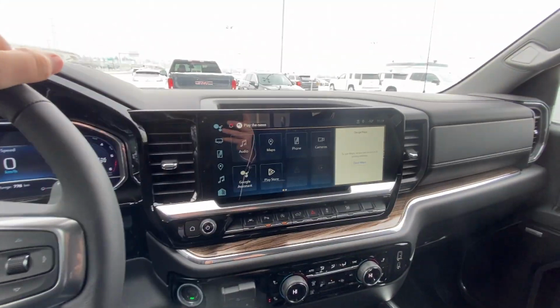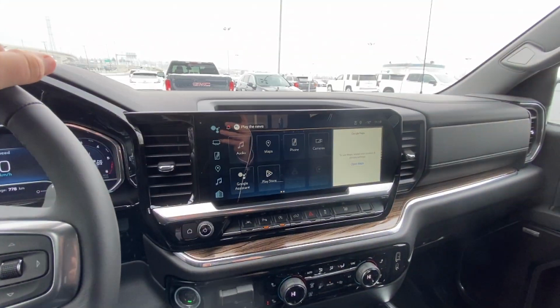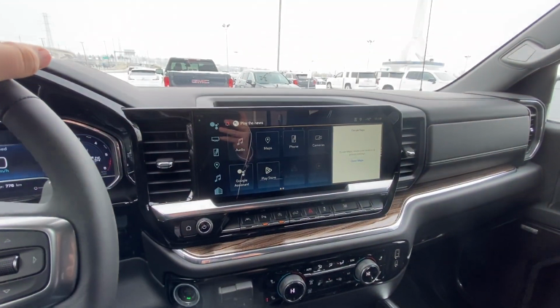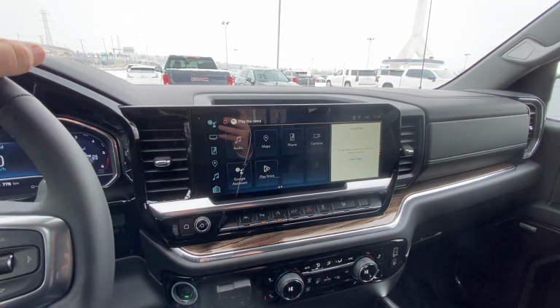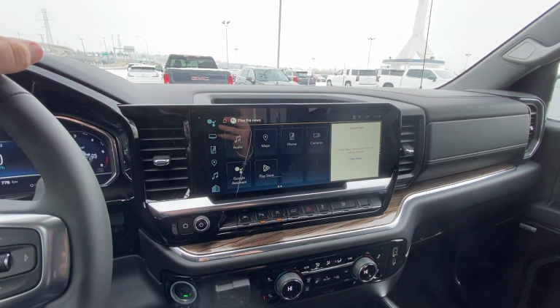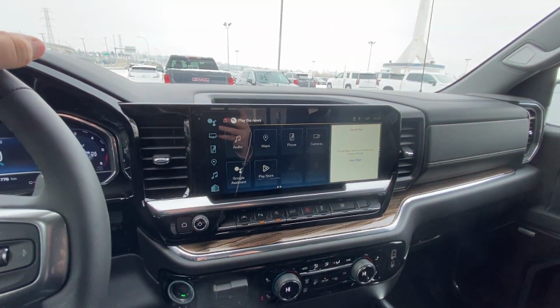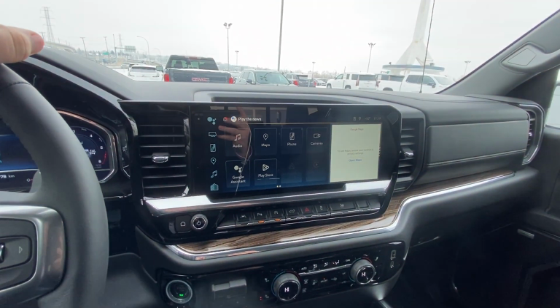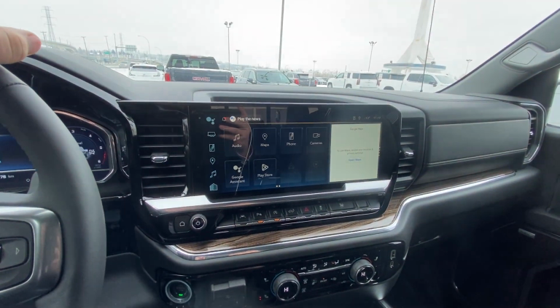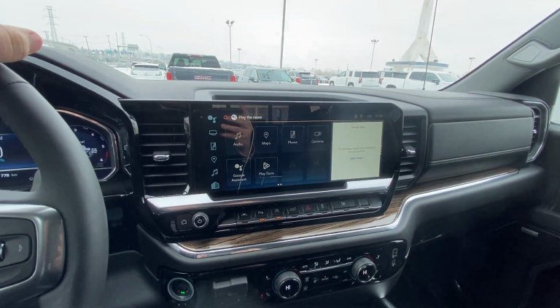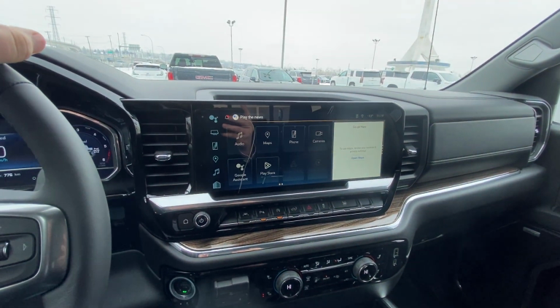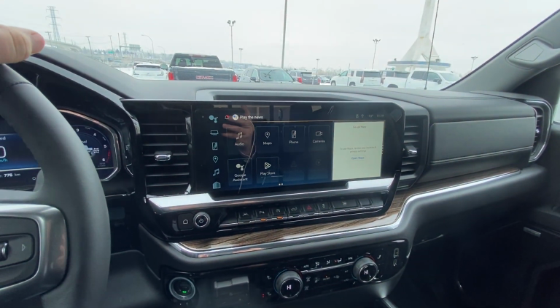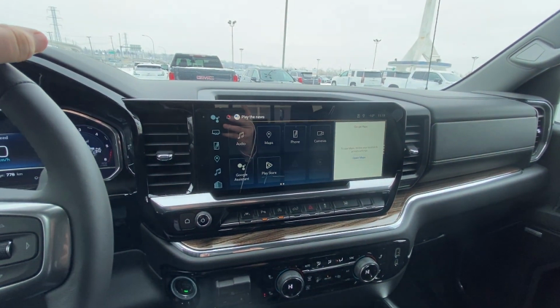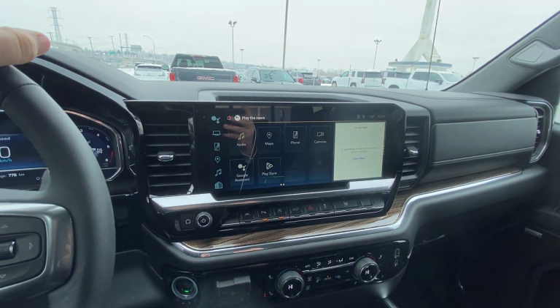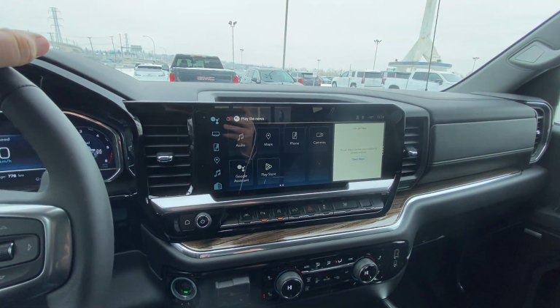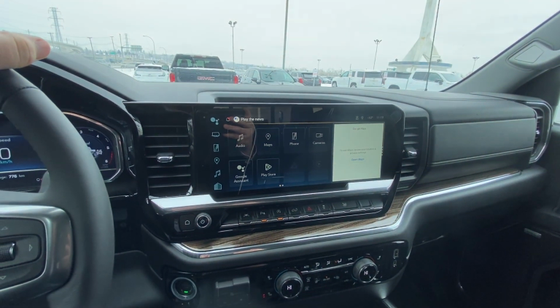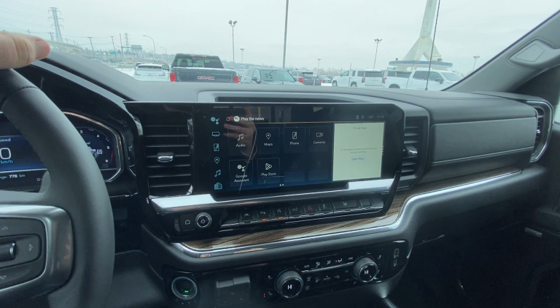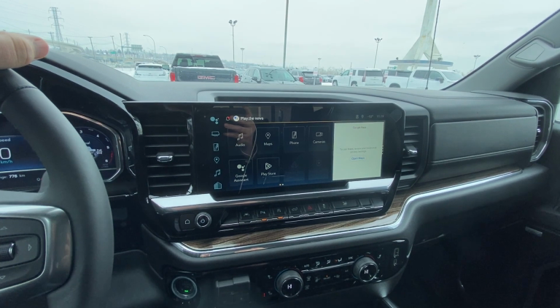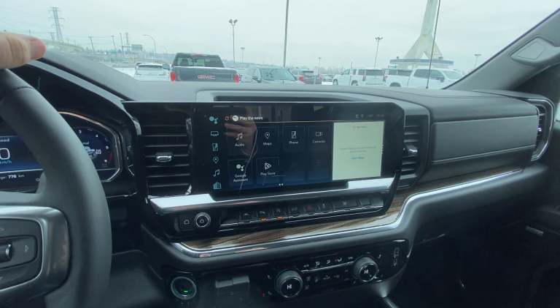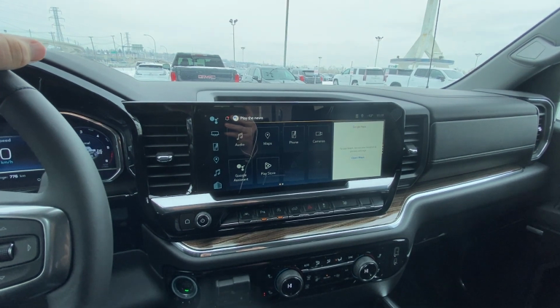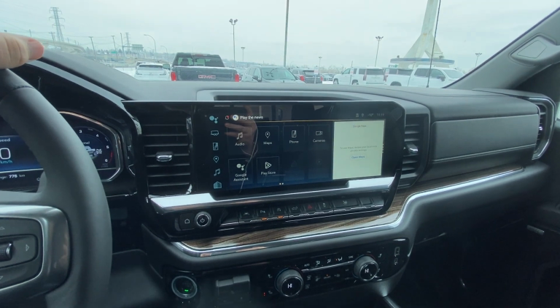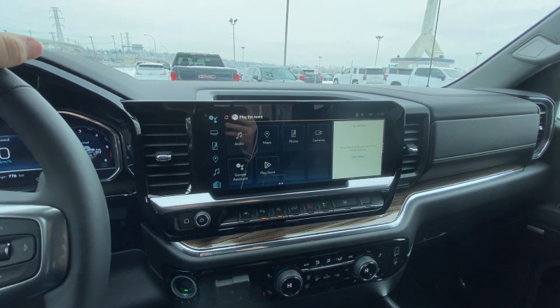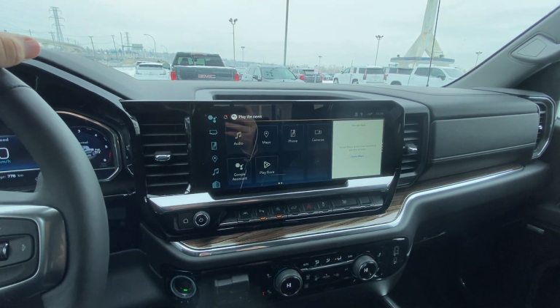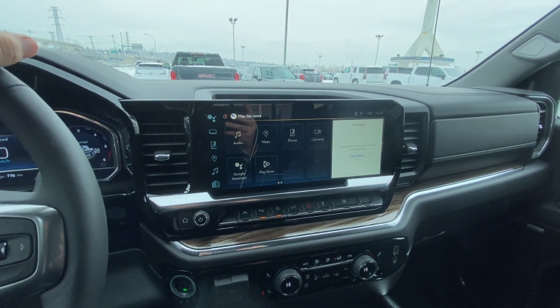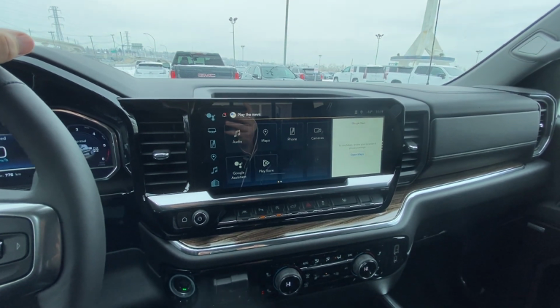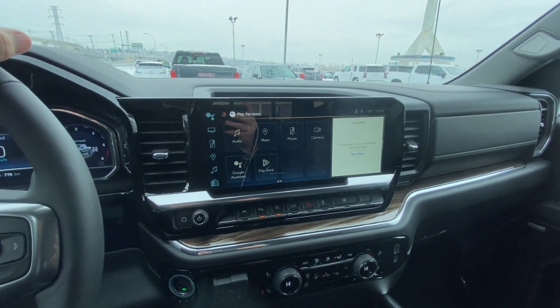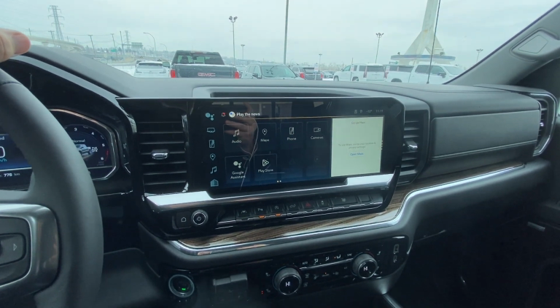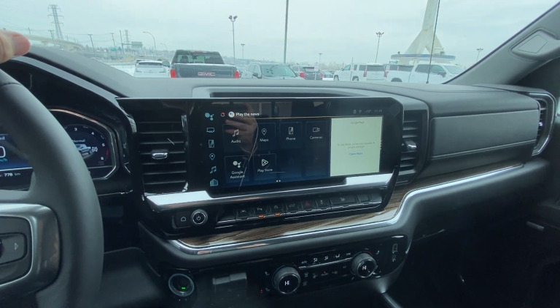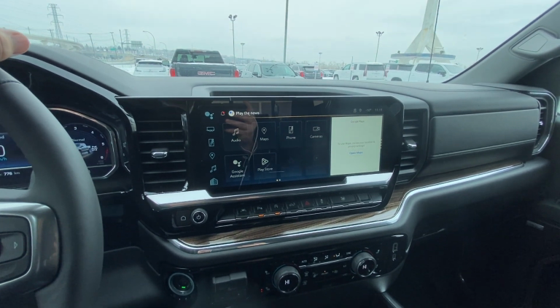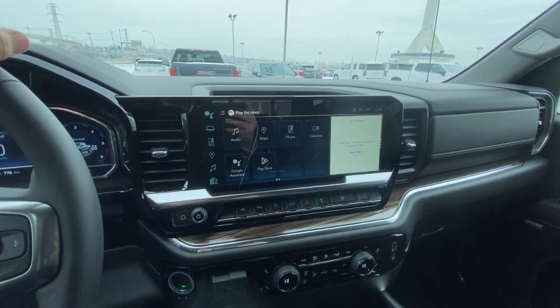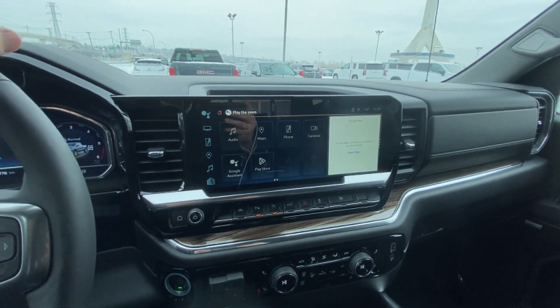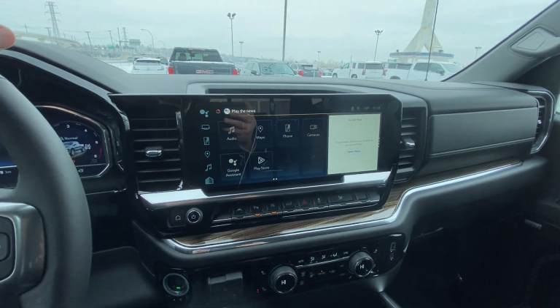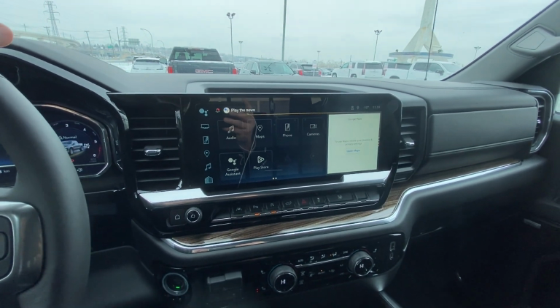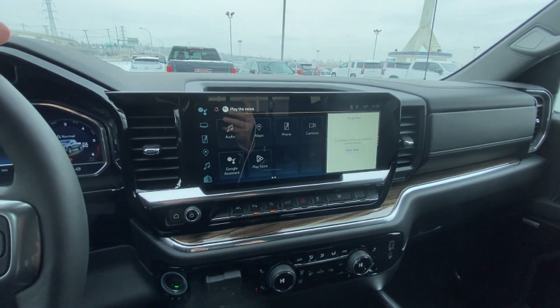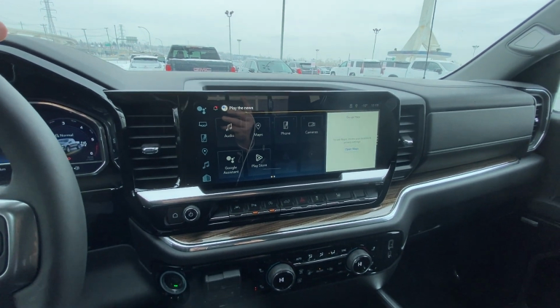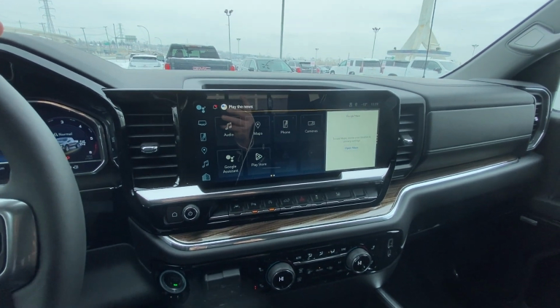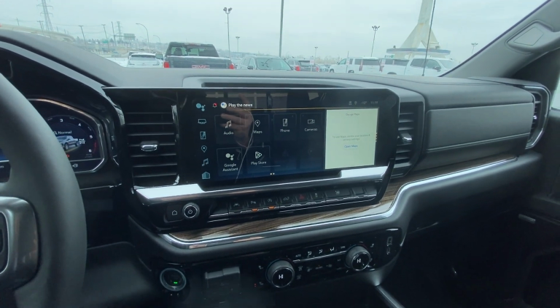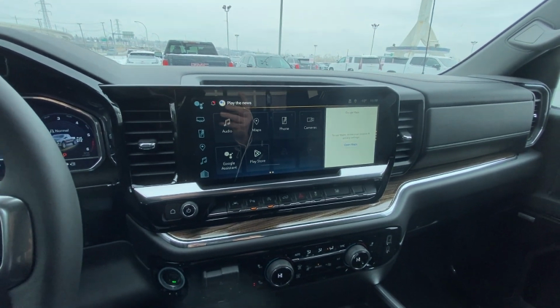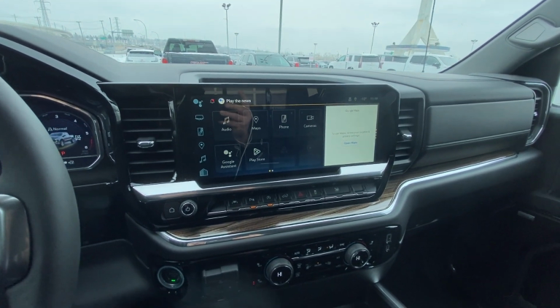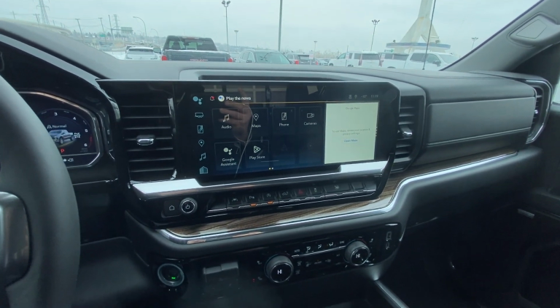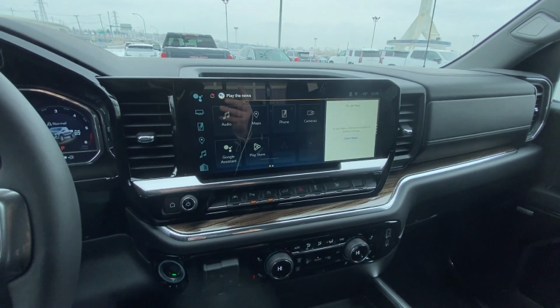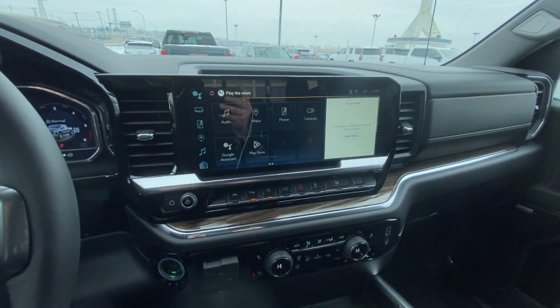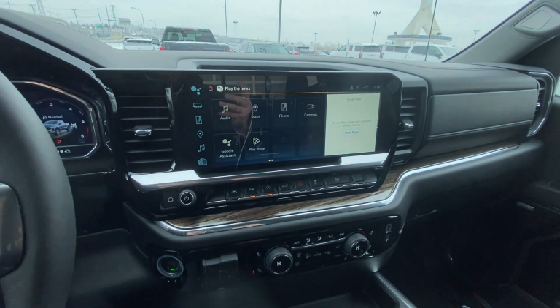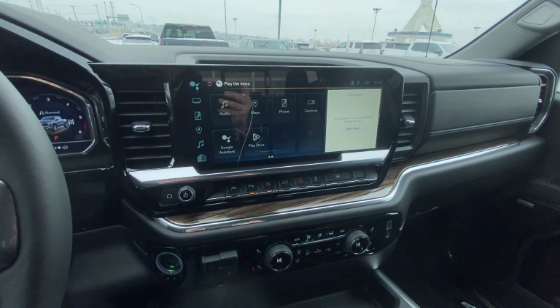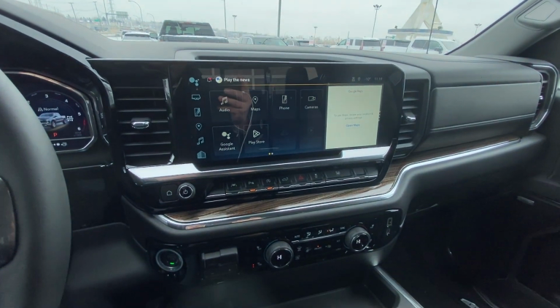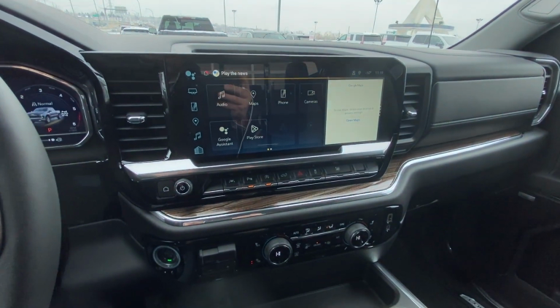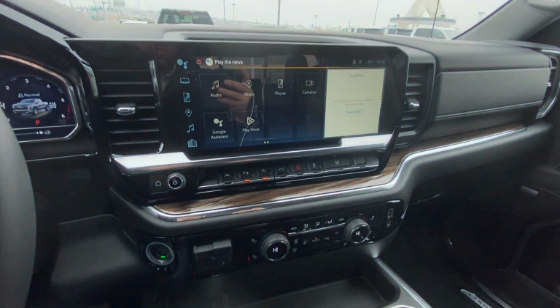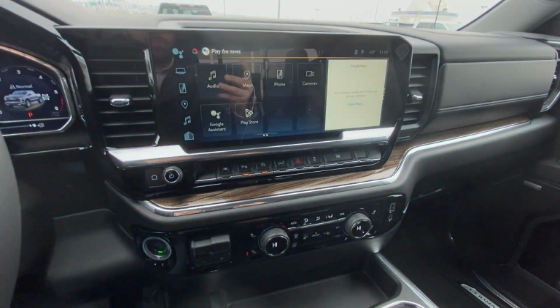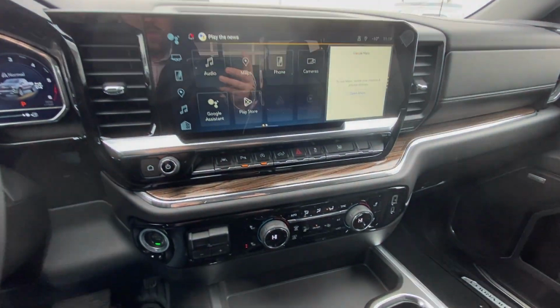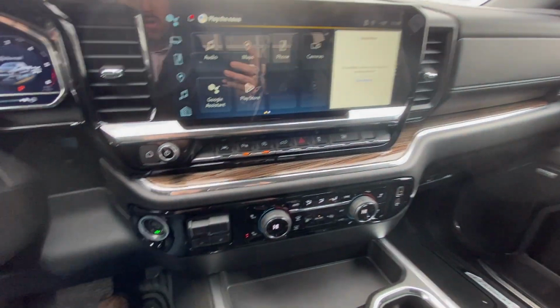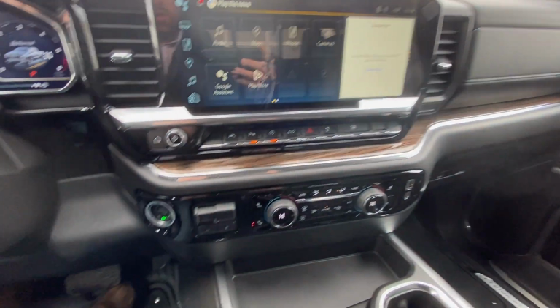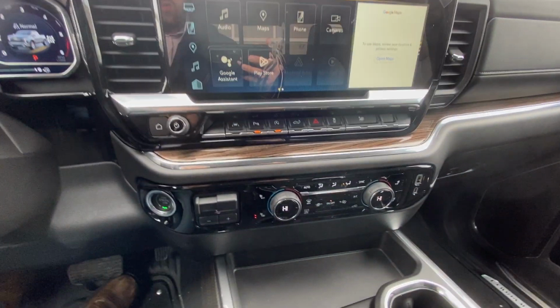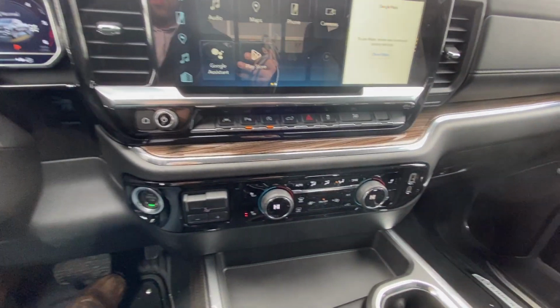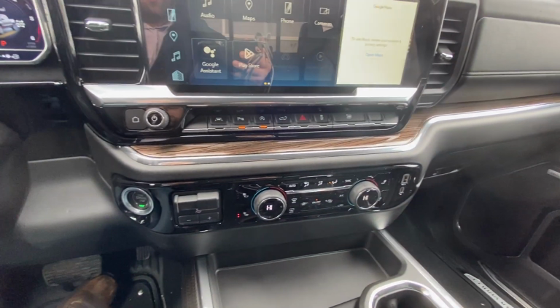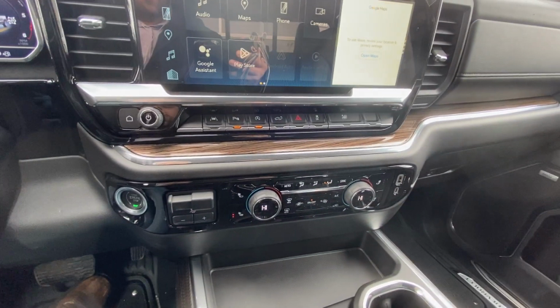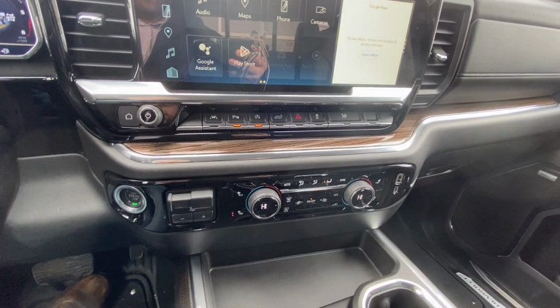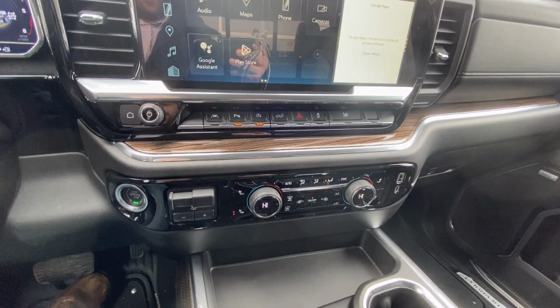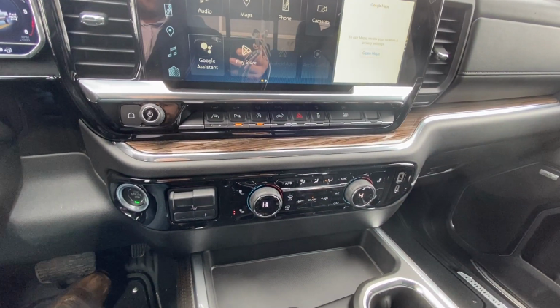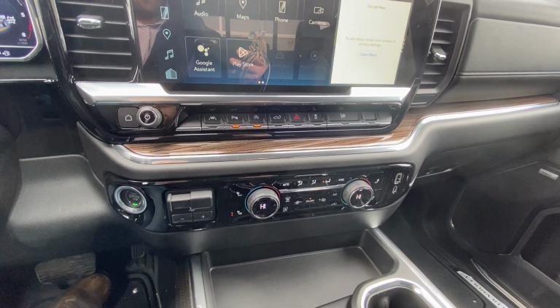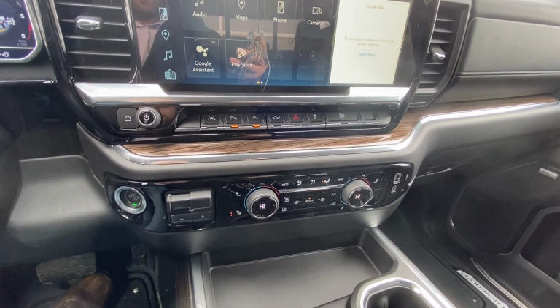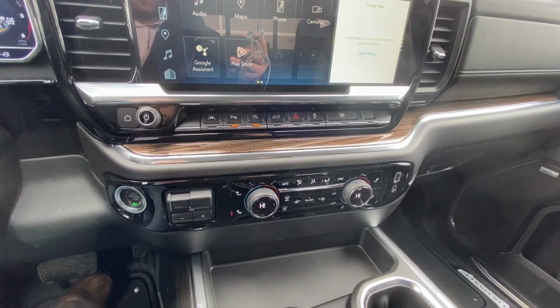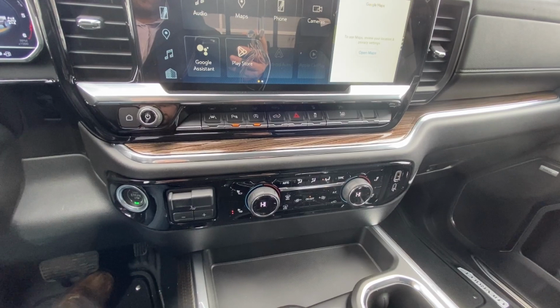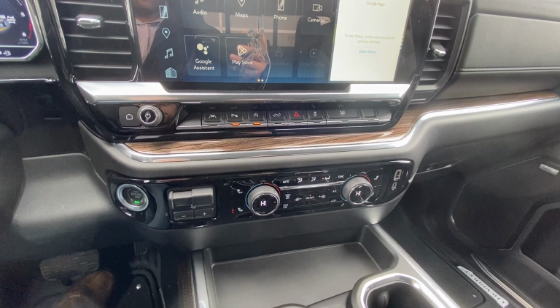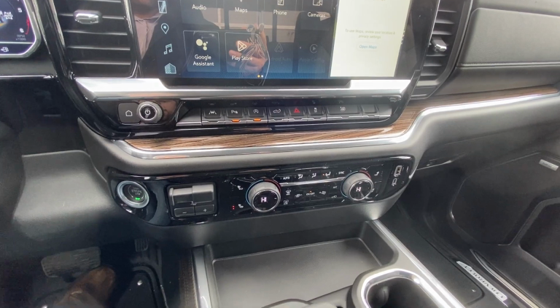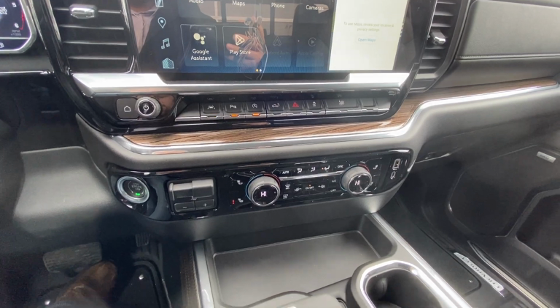A large 13-inch touchscreen using the Google operating system, along with dual zone climate control and heated seats.